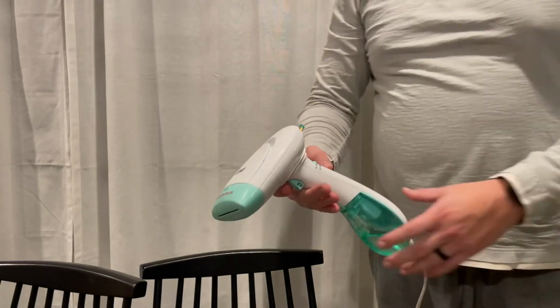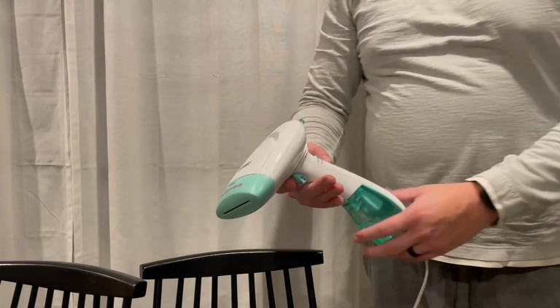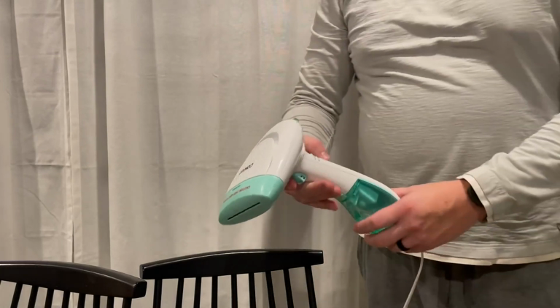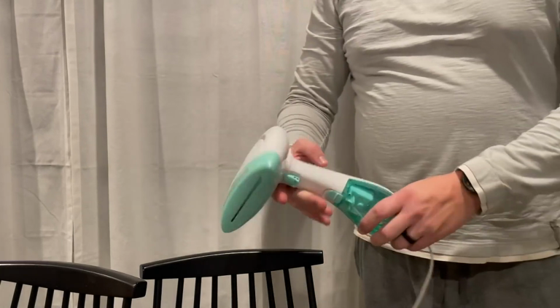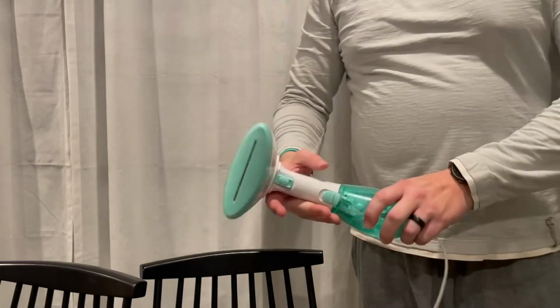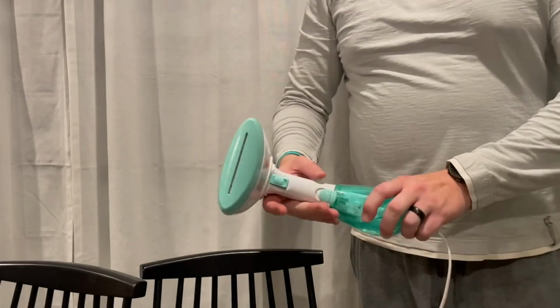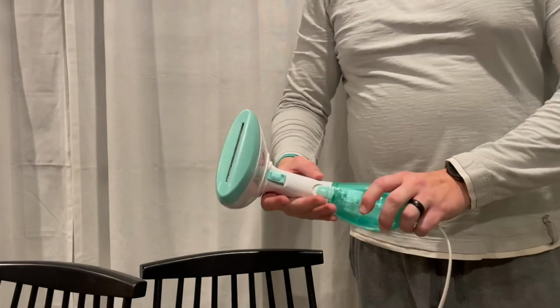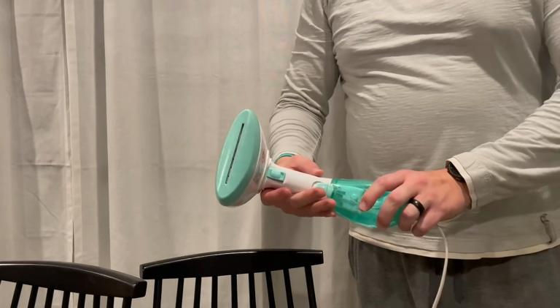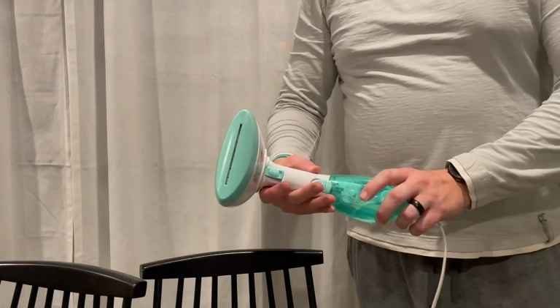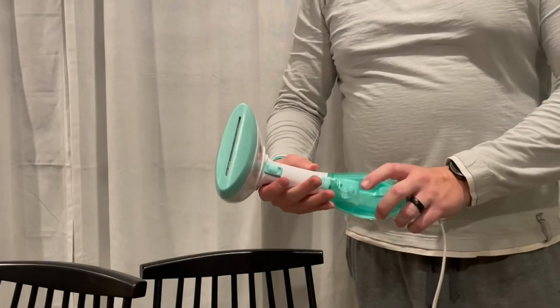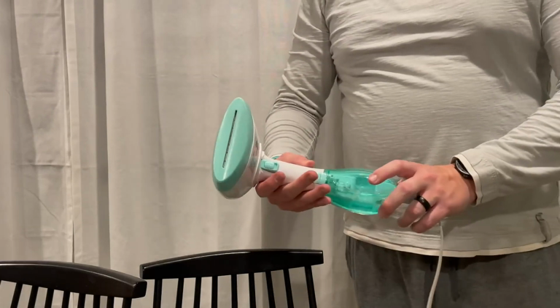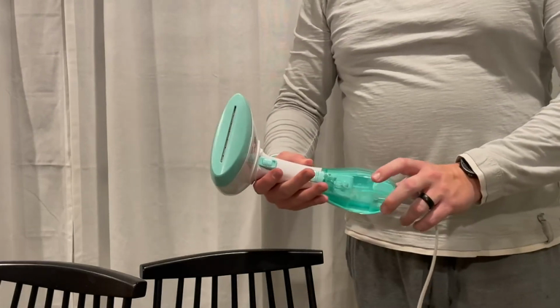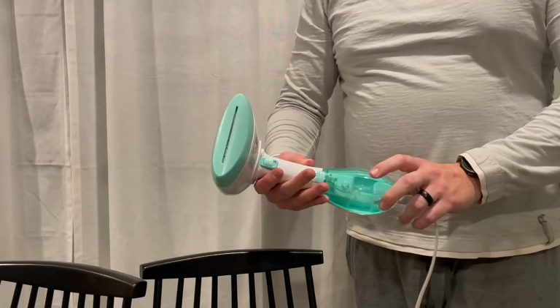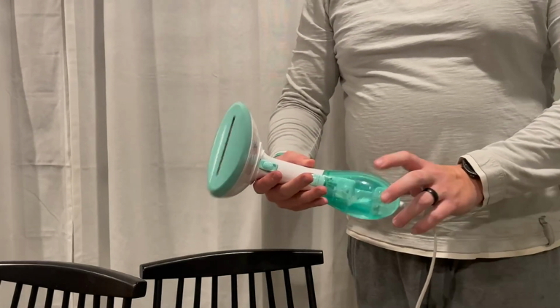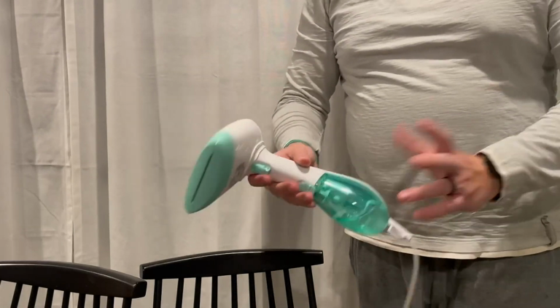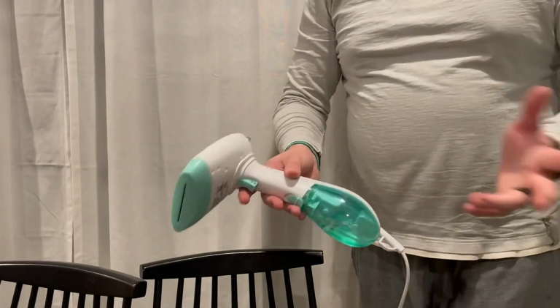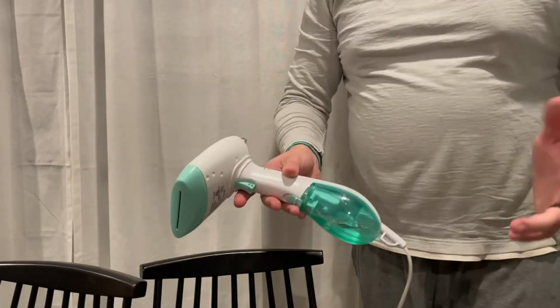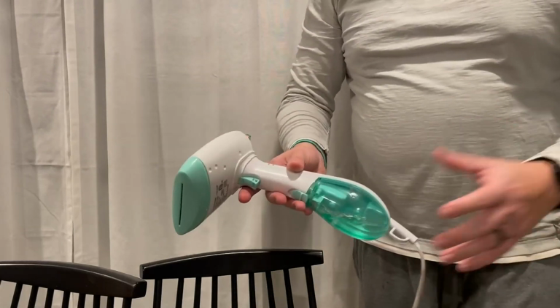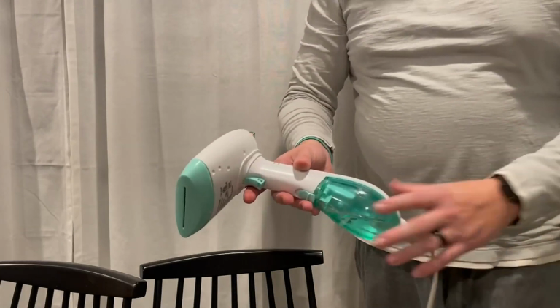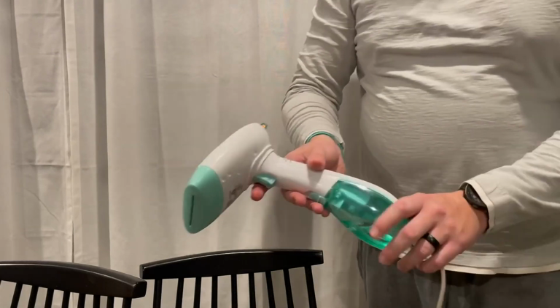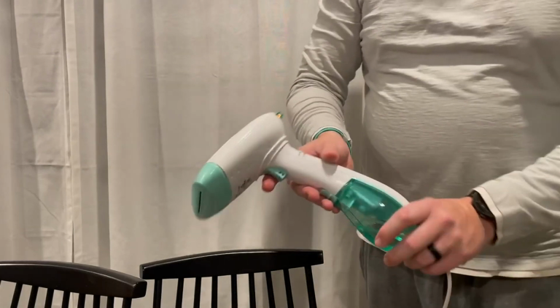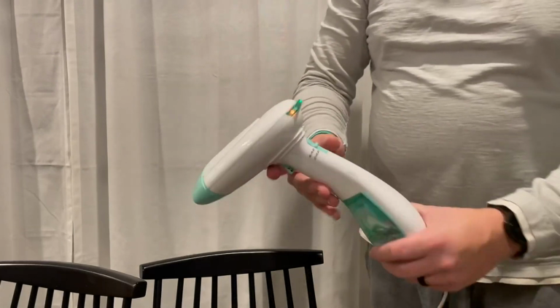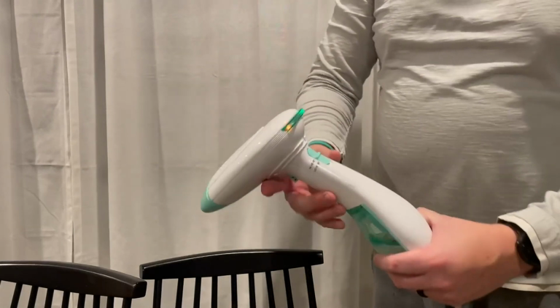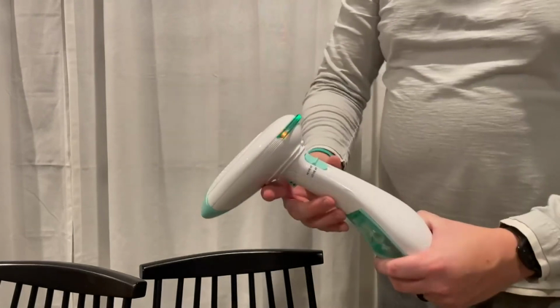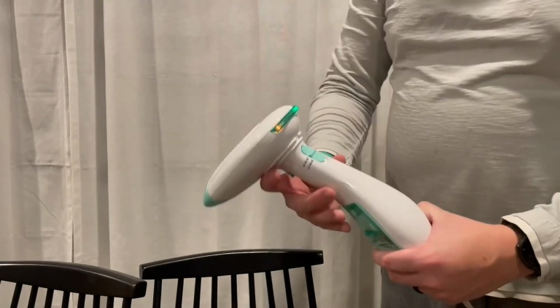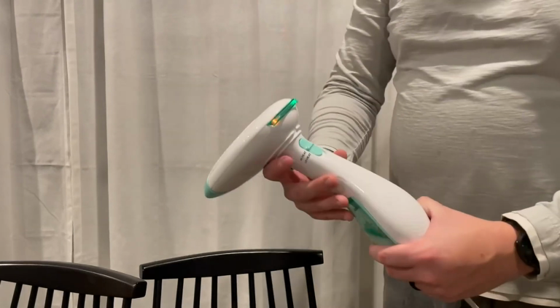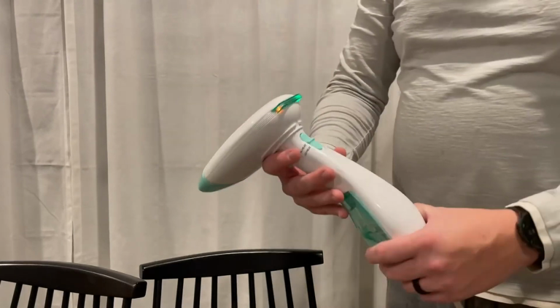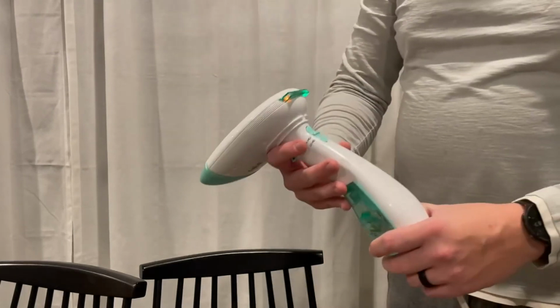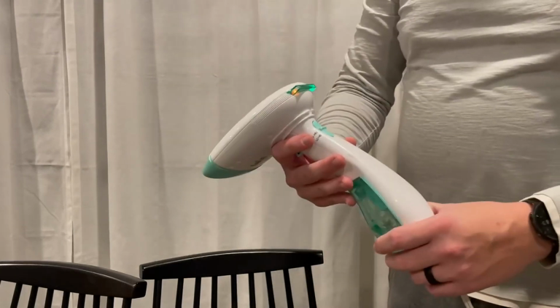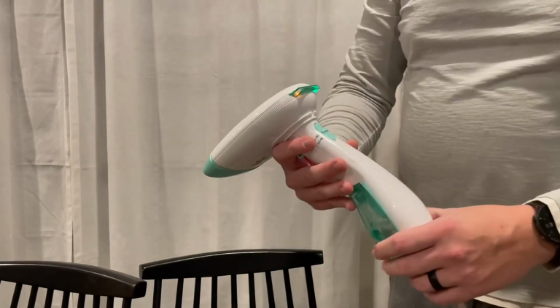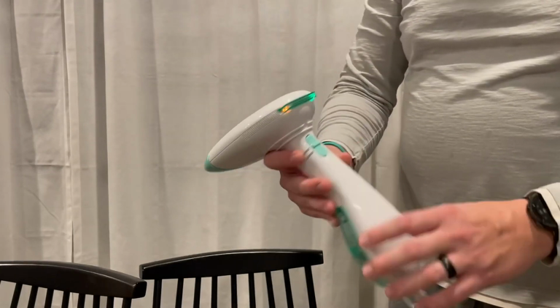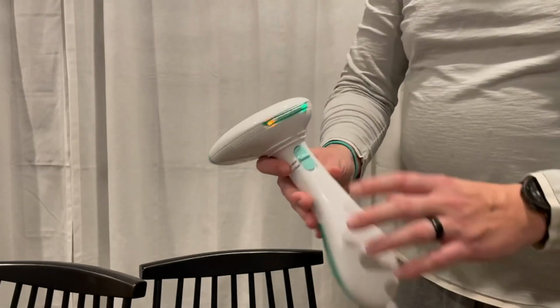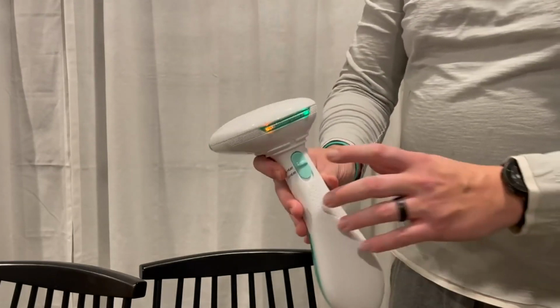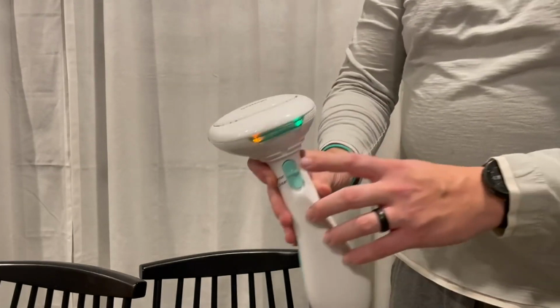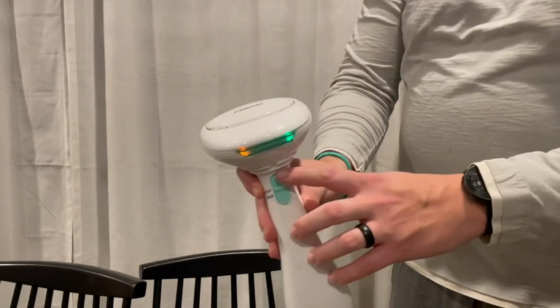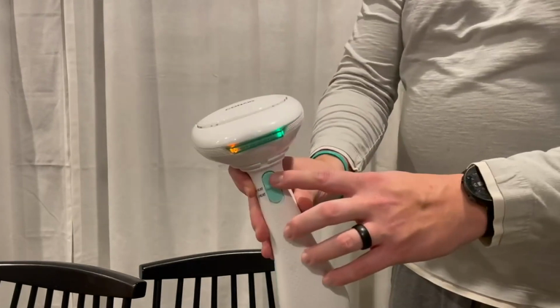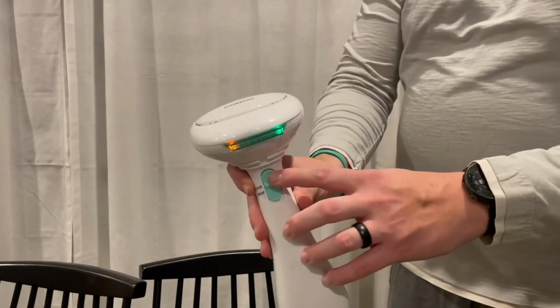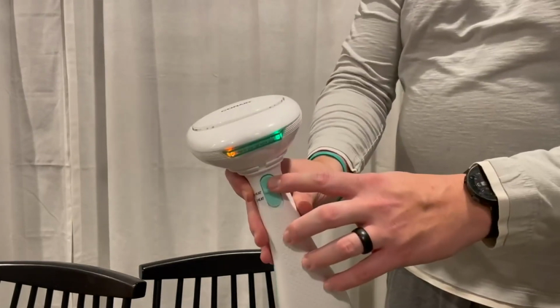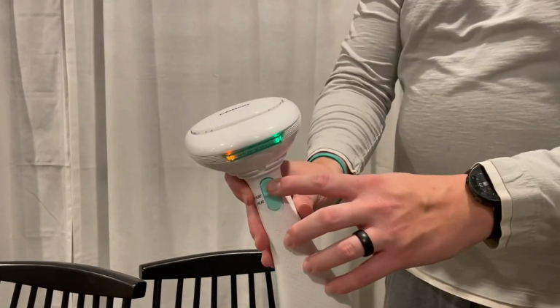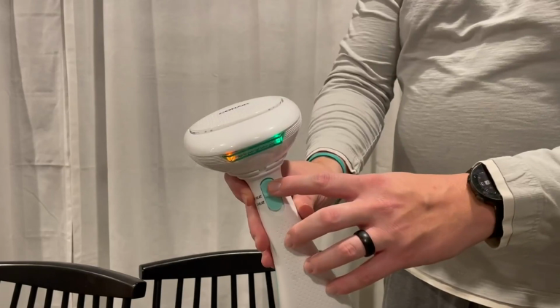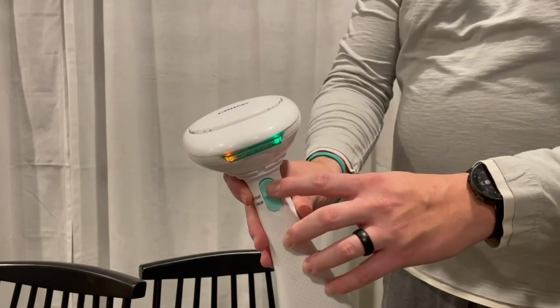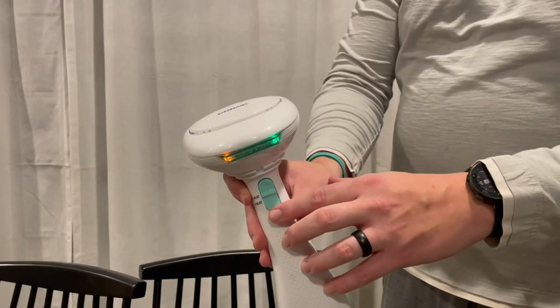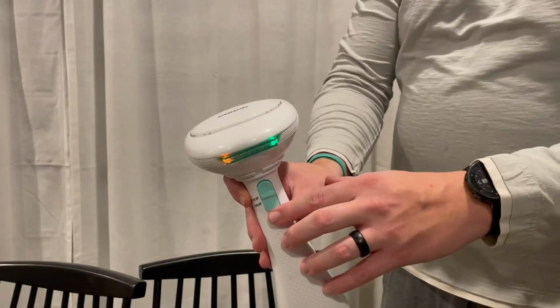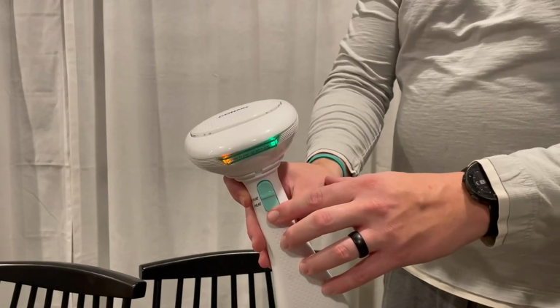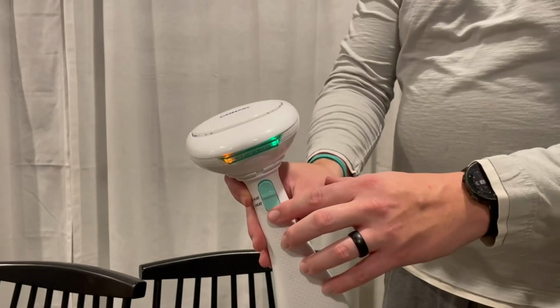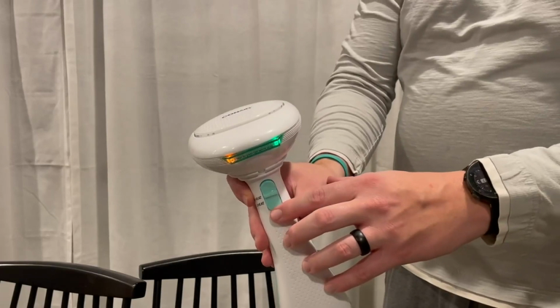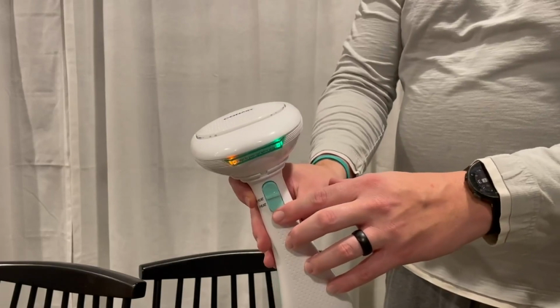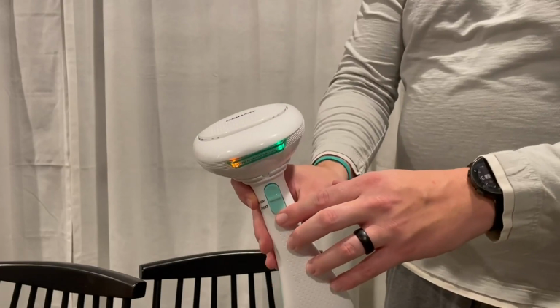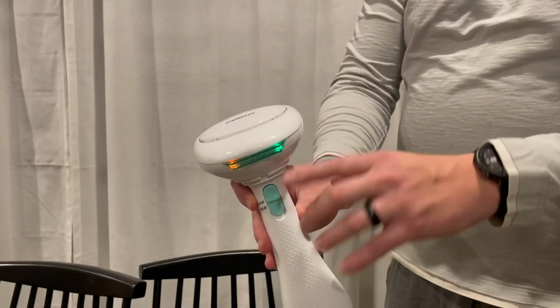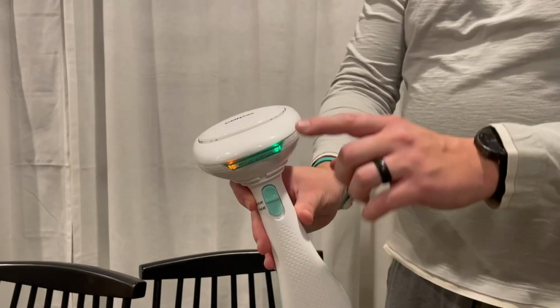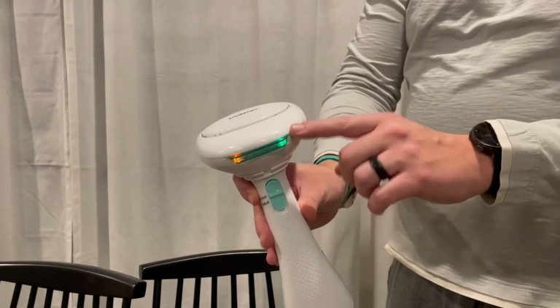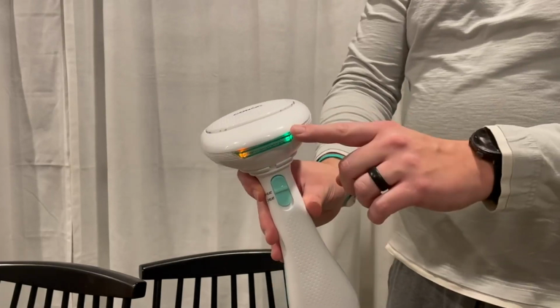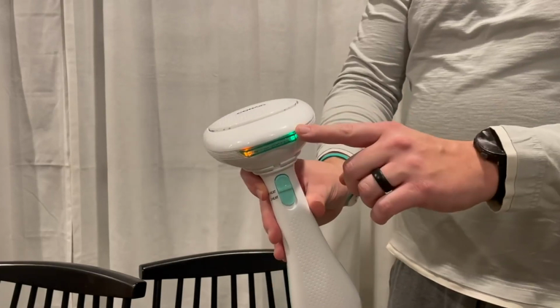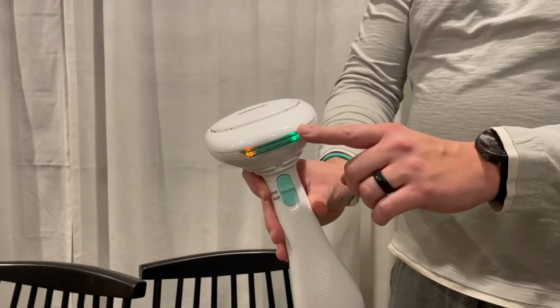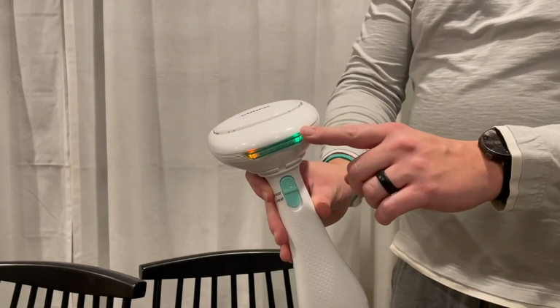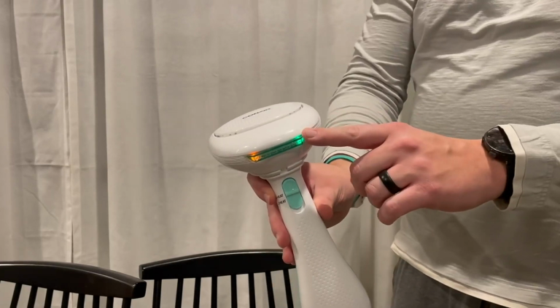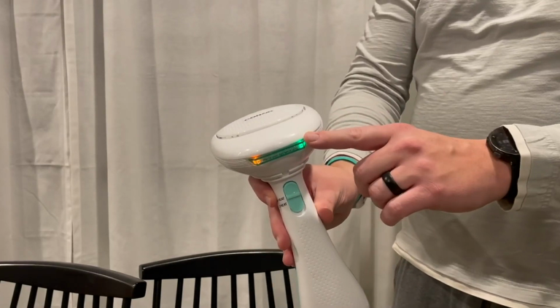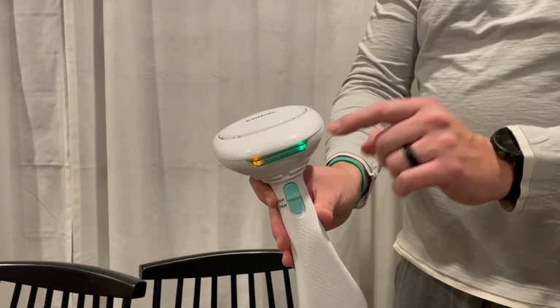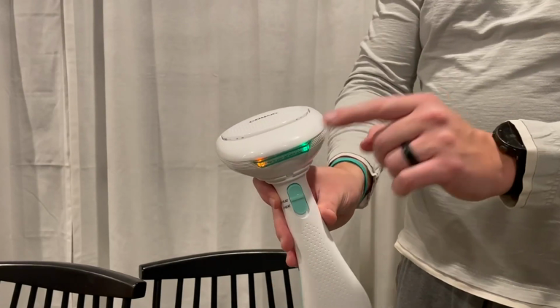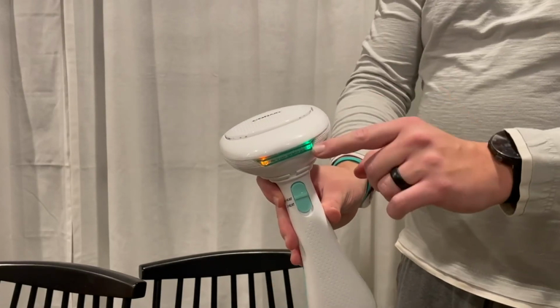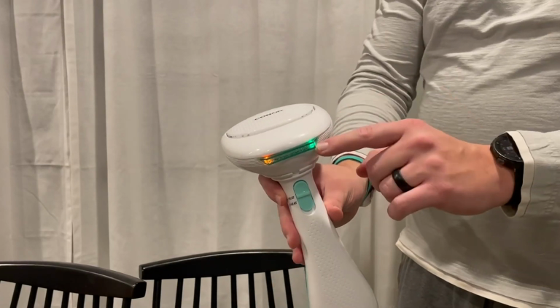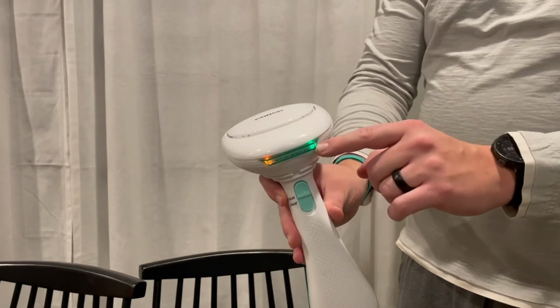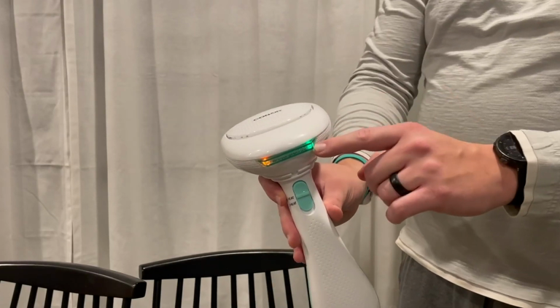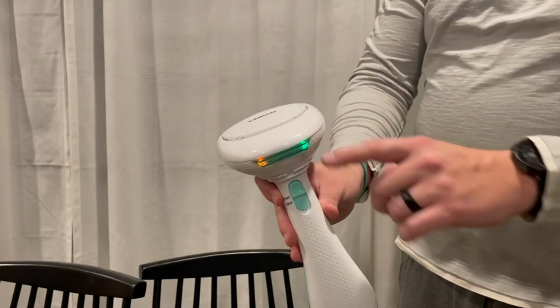So super easy to use. You'll just plug it in — there's no on or off. You can go from high heat to low heat, and then the green button means it's ready.